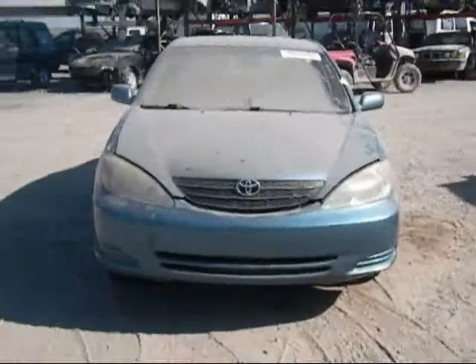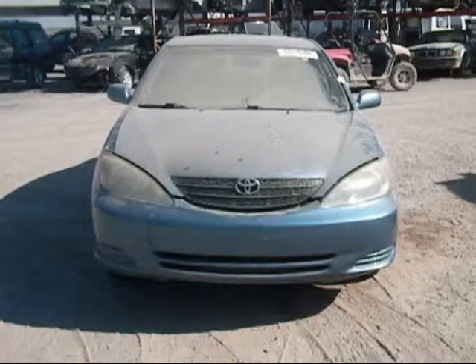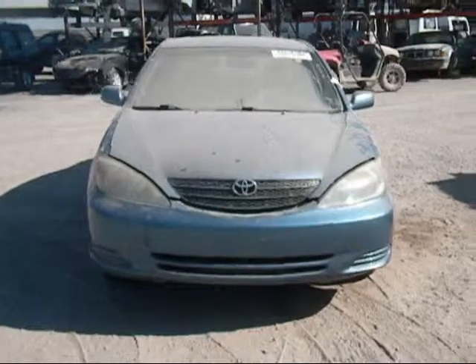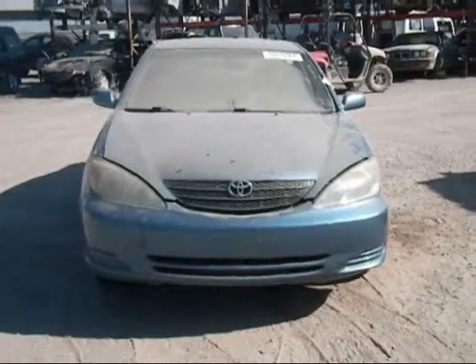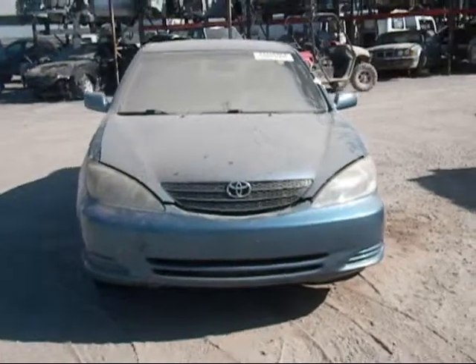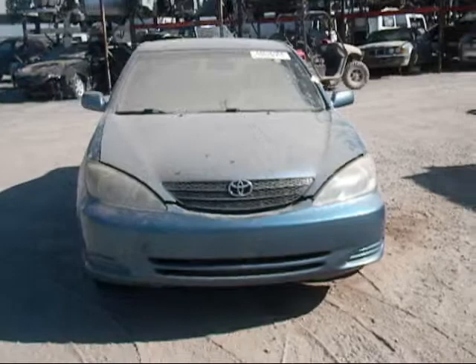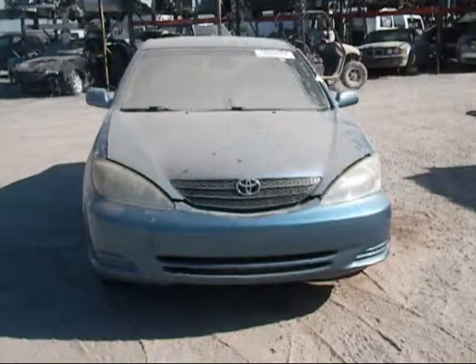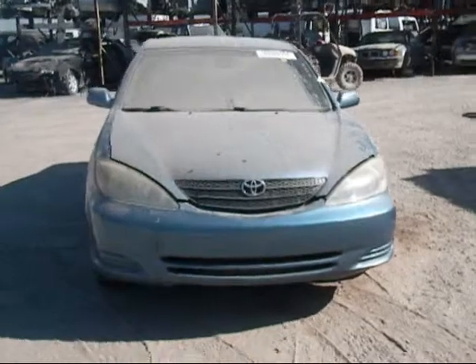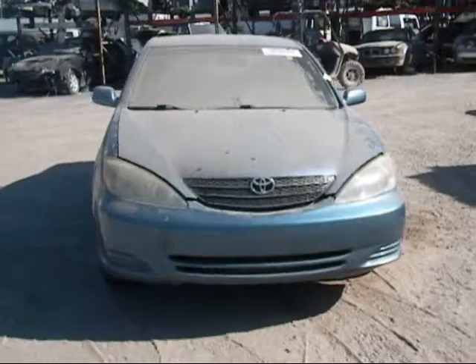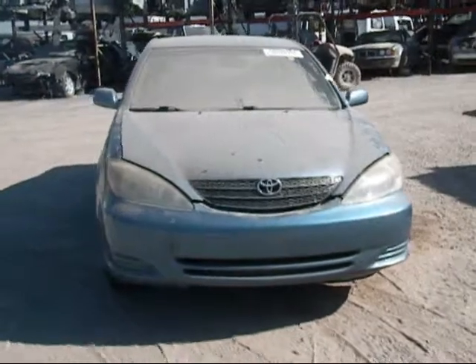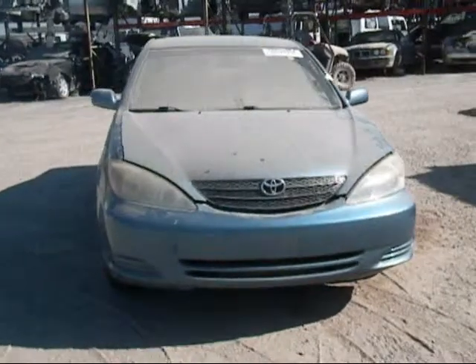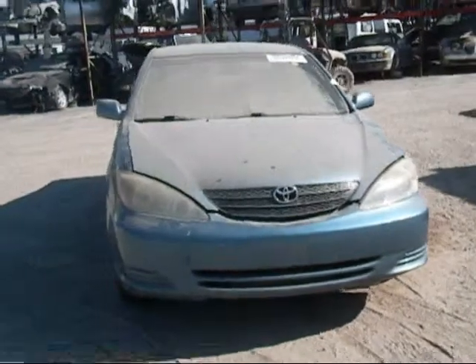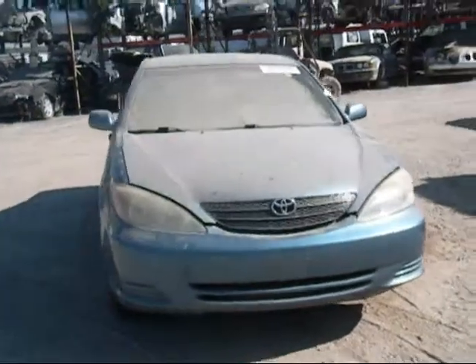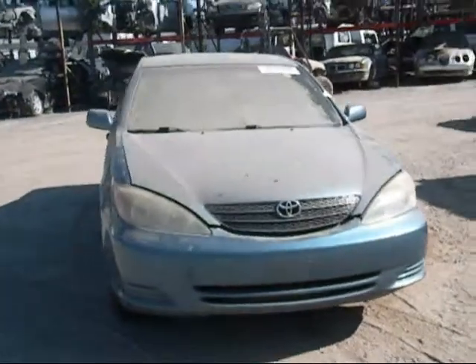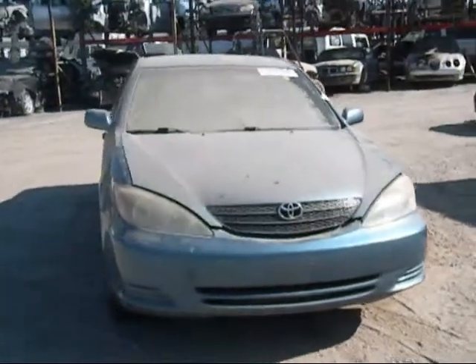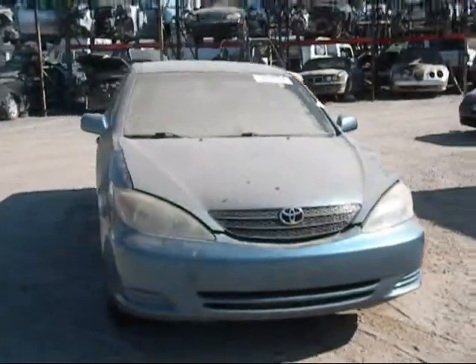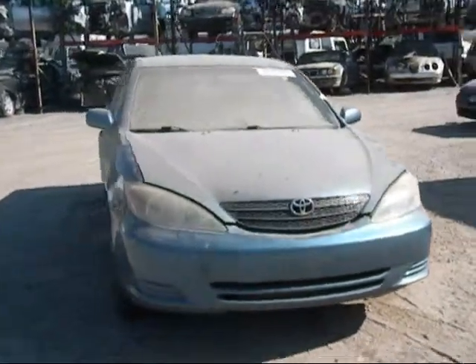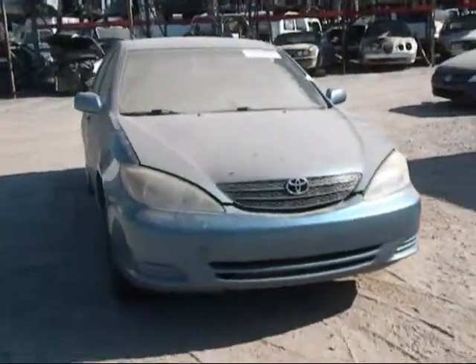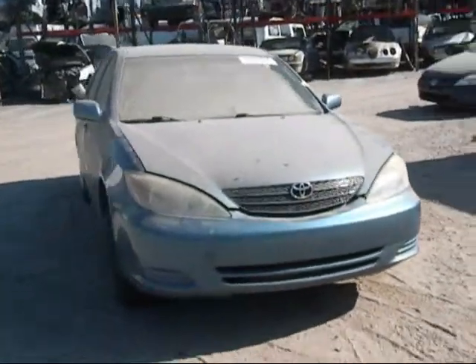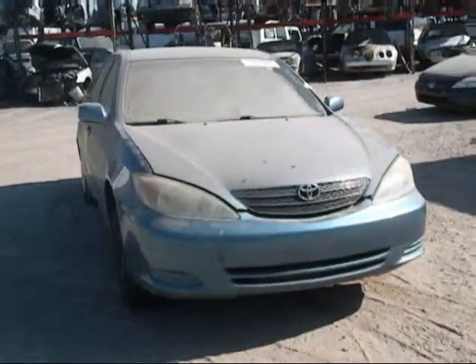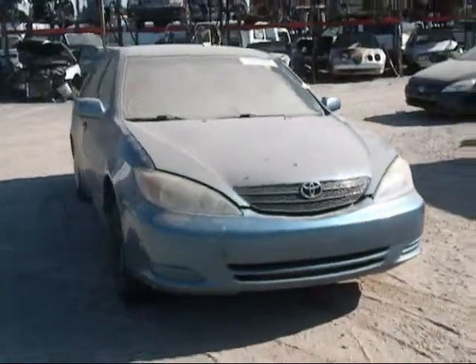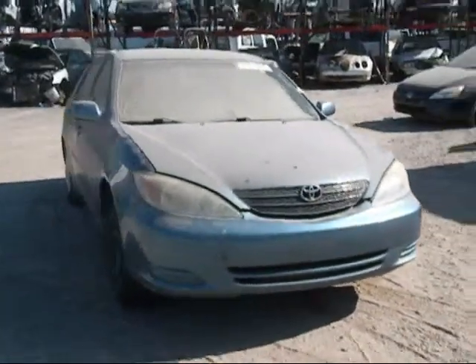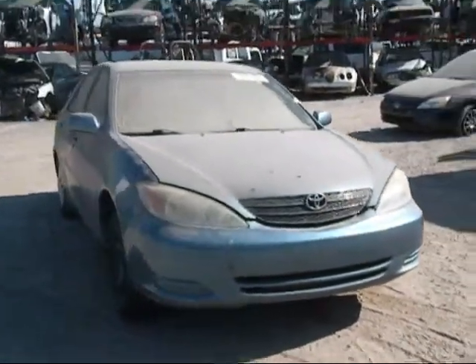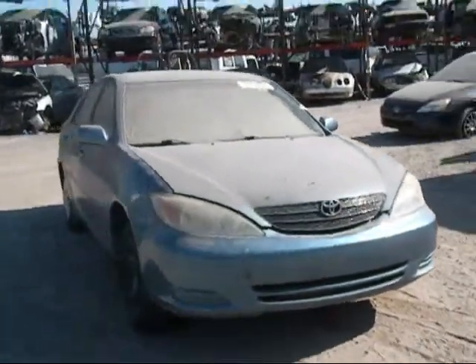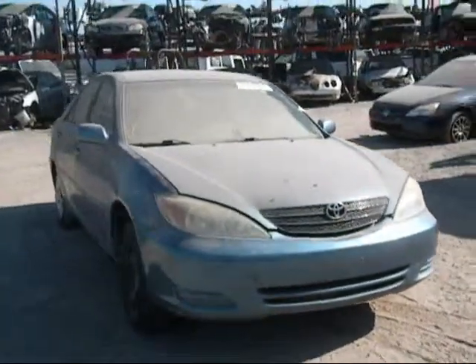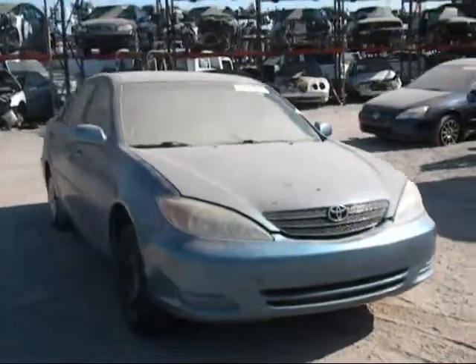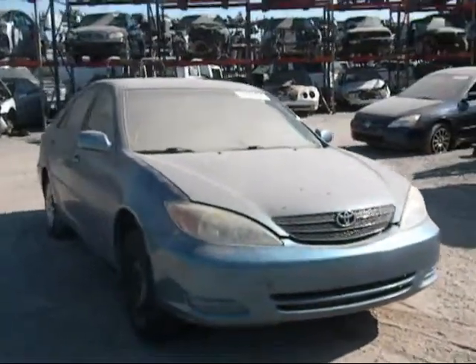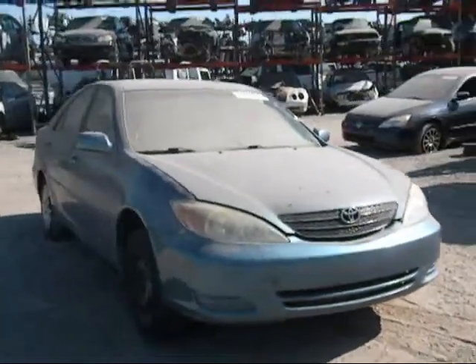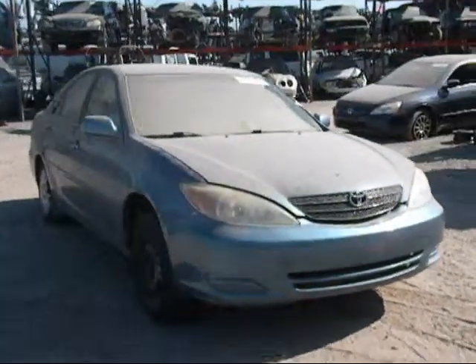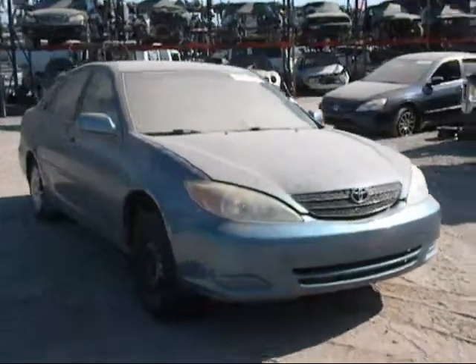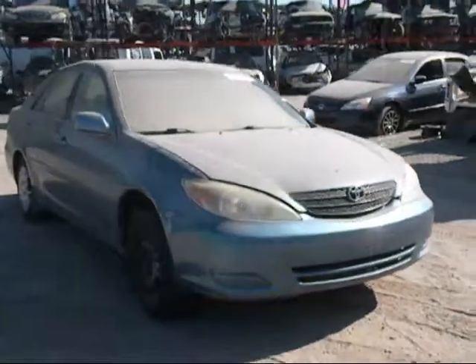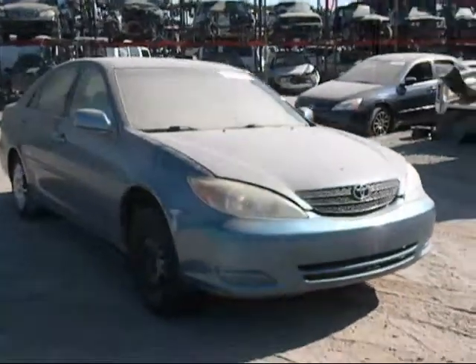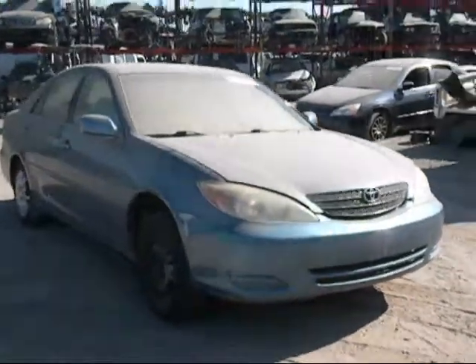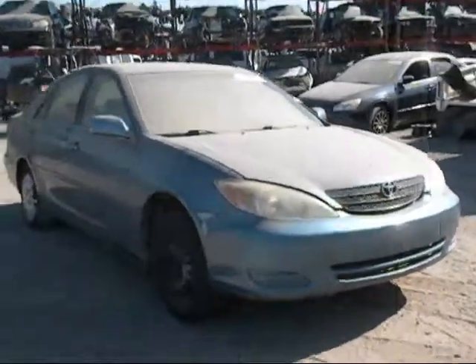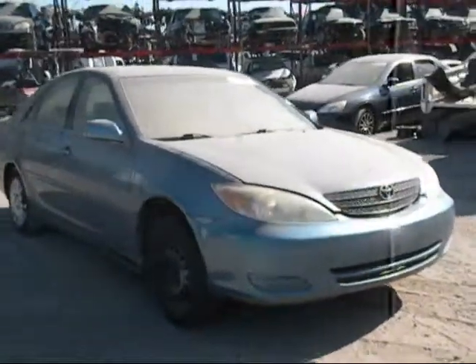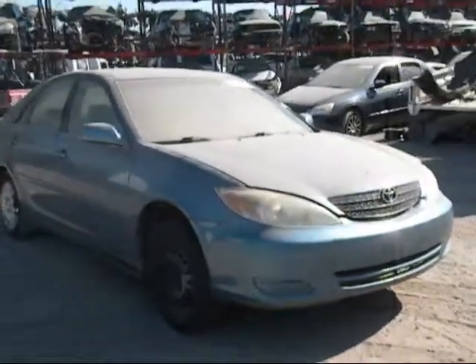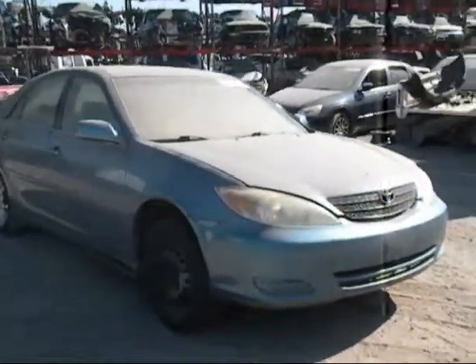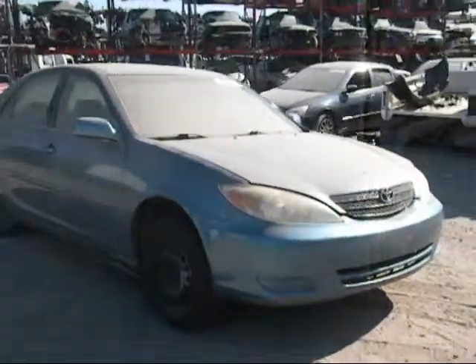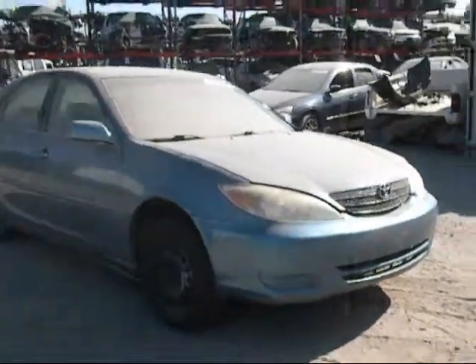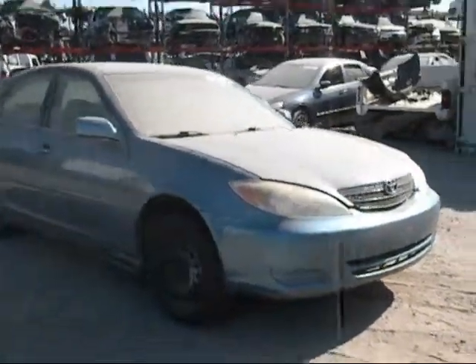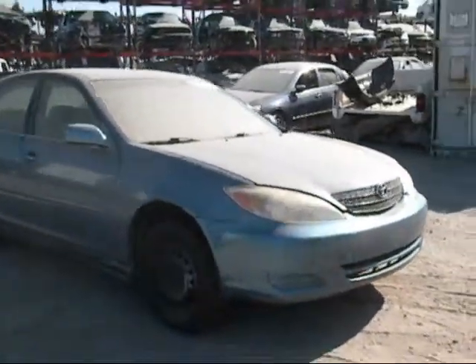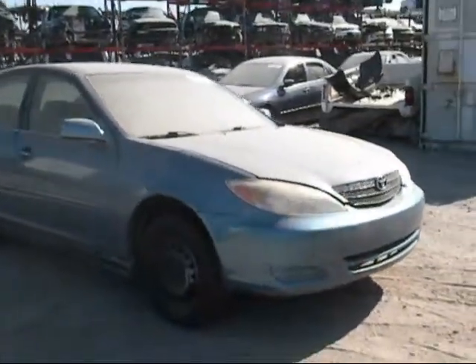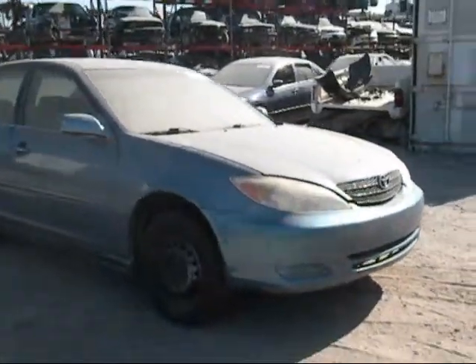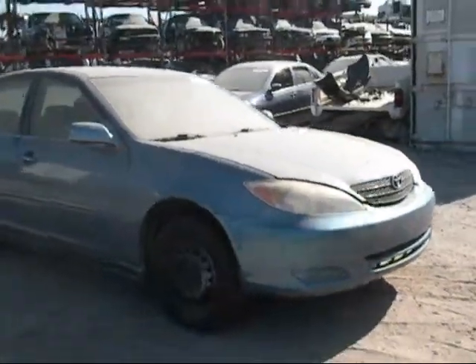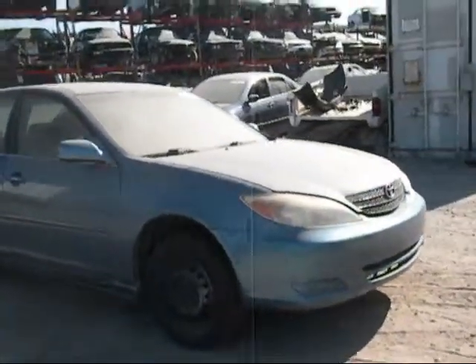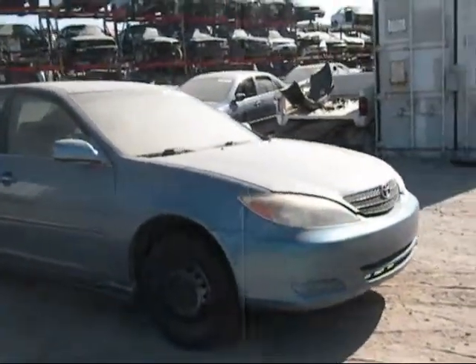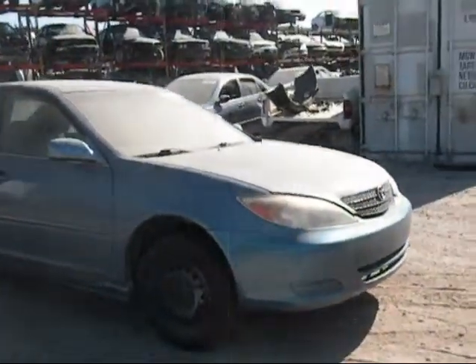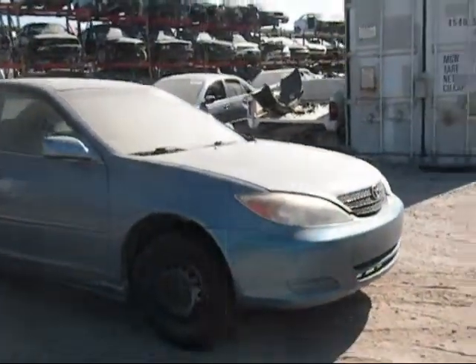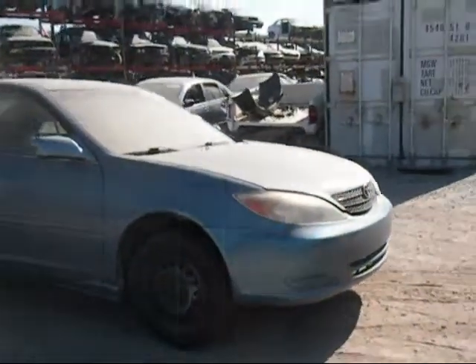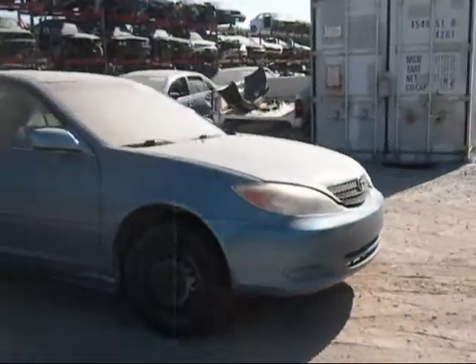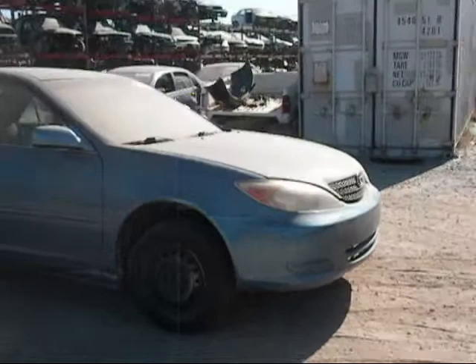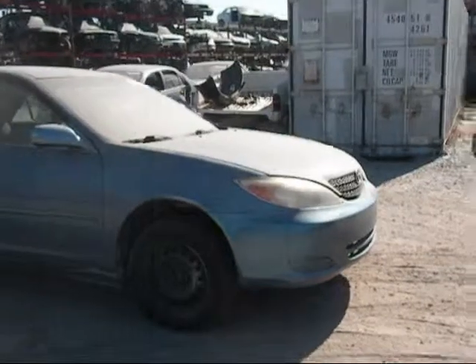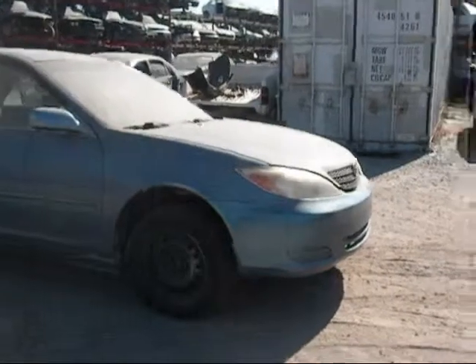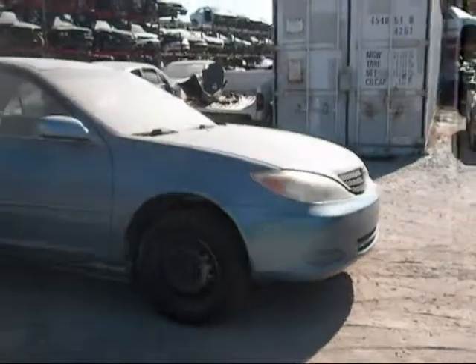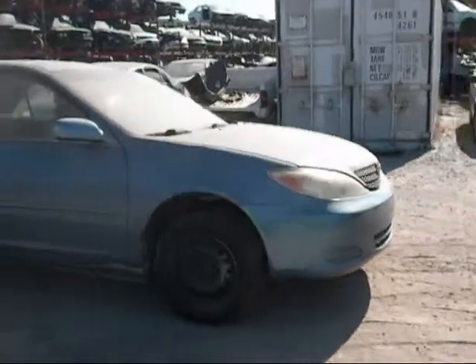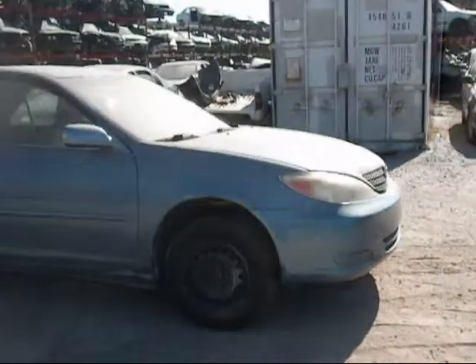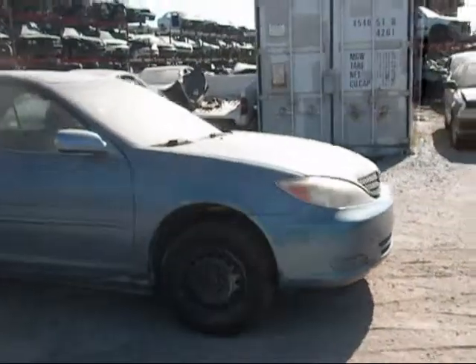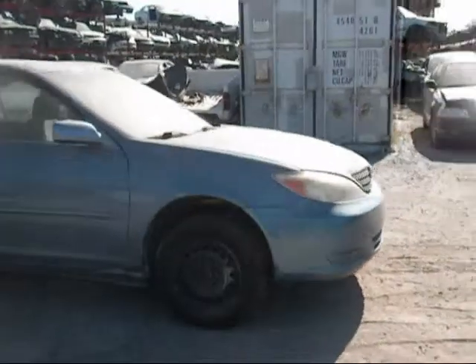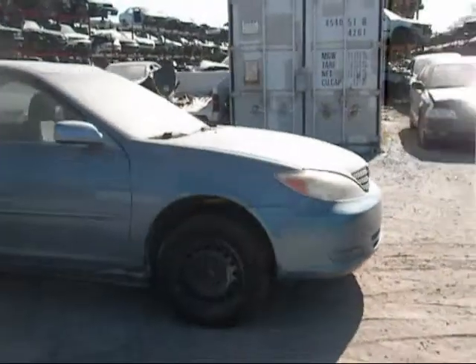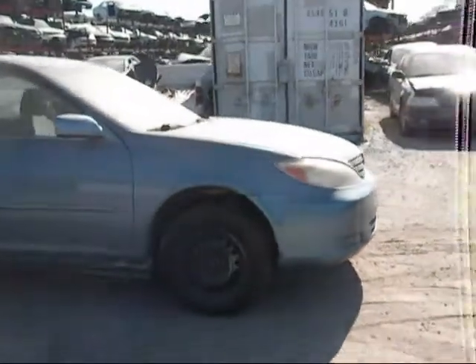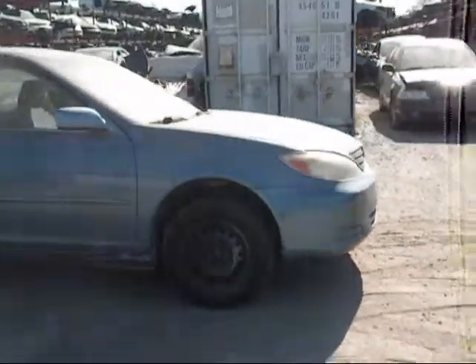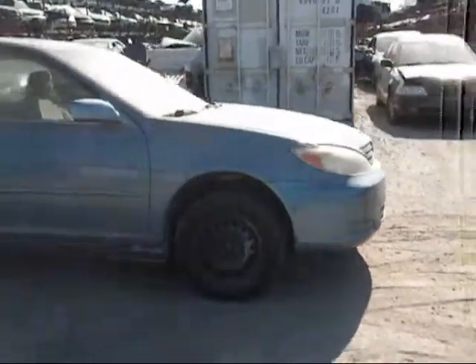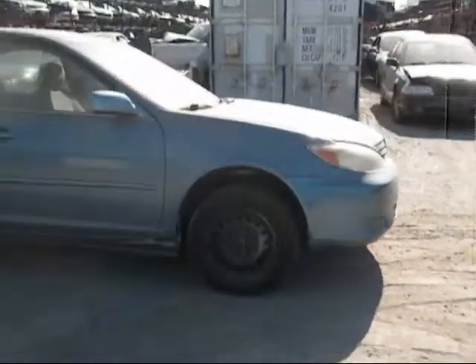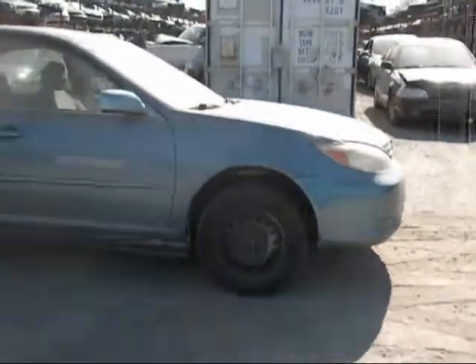Welcome to Fresno Trapper Cycling. Today we have a 2004 Toyota Camry. The front hood is in good condition, headlights are good, and the front bumper is good.